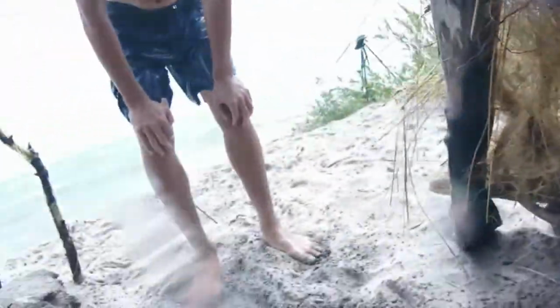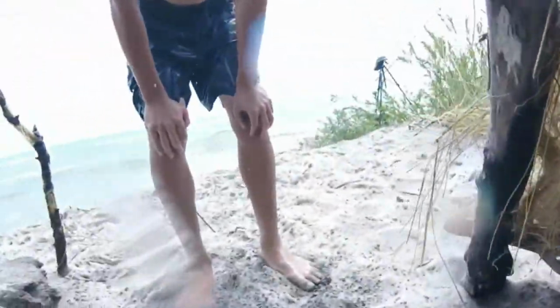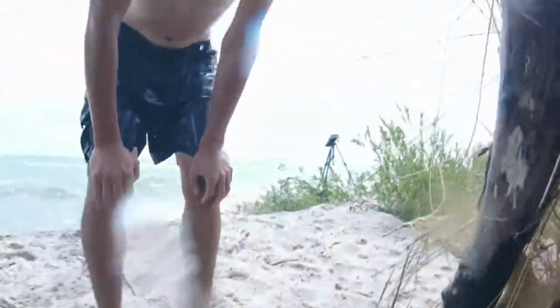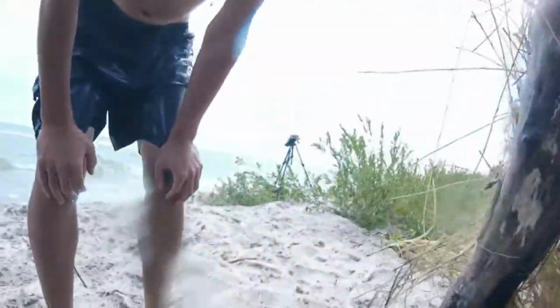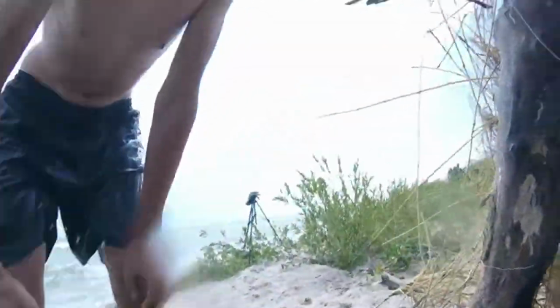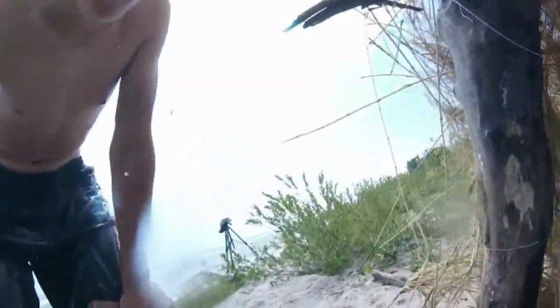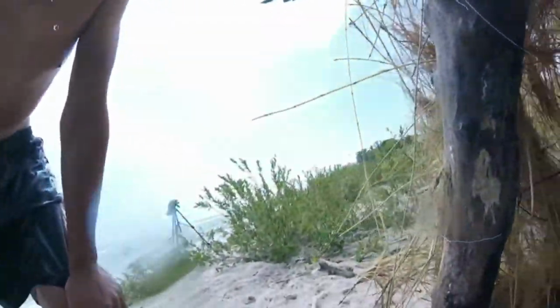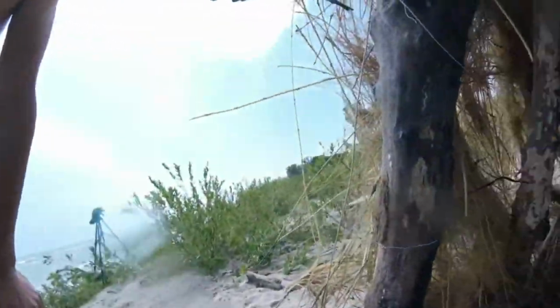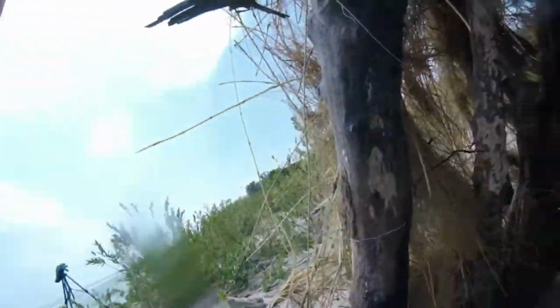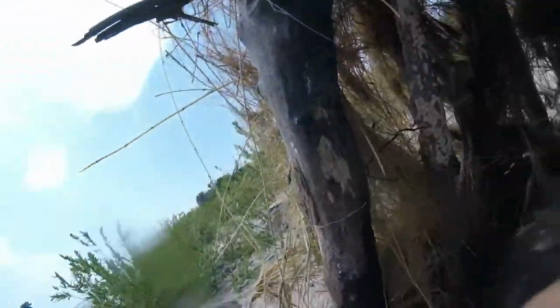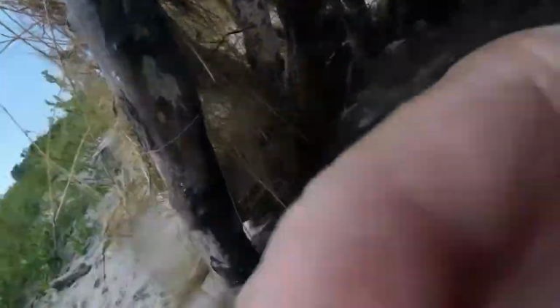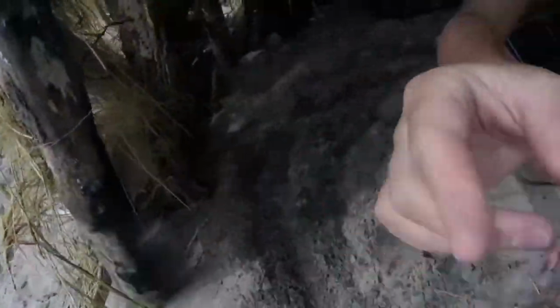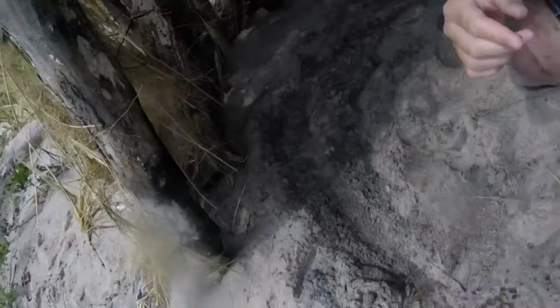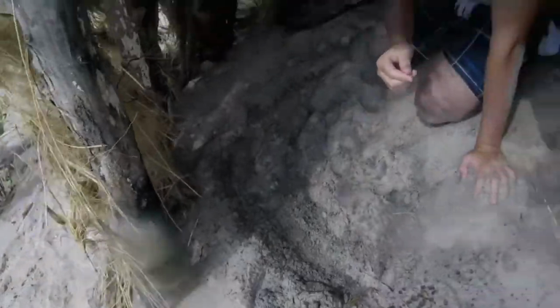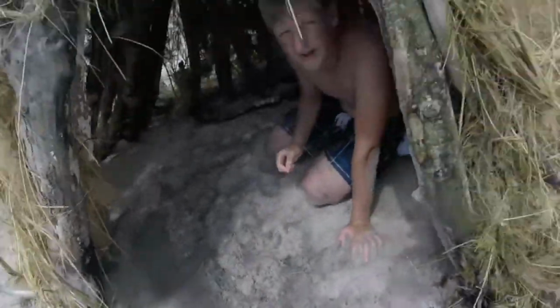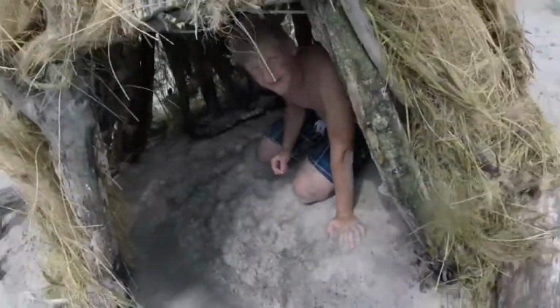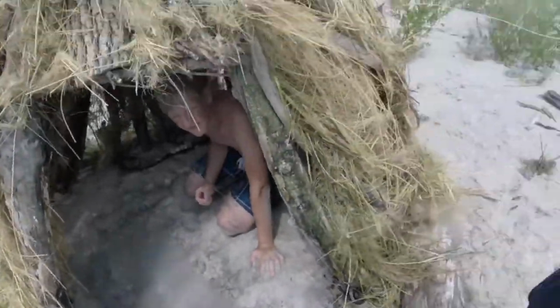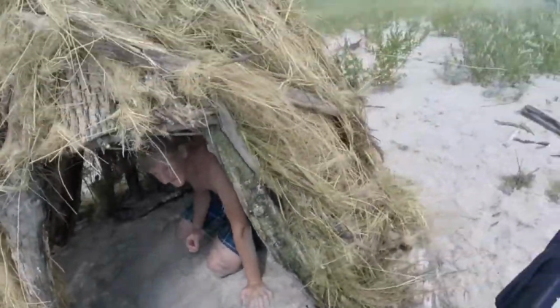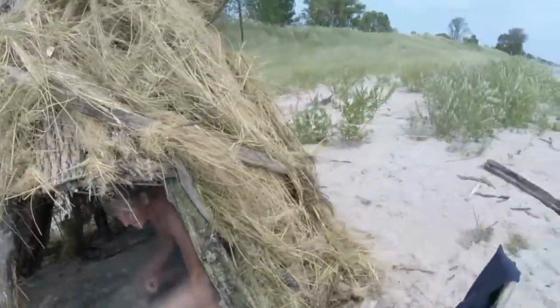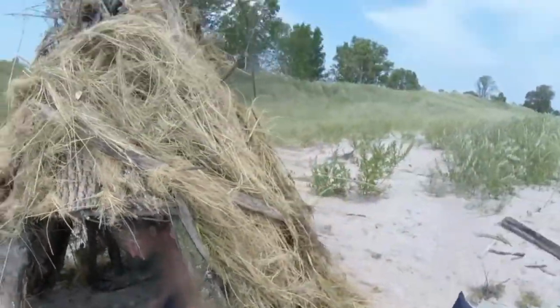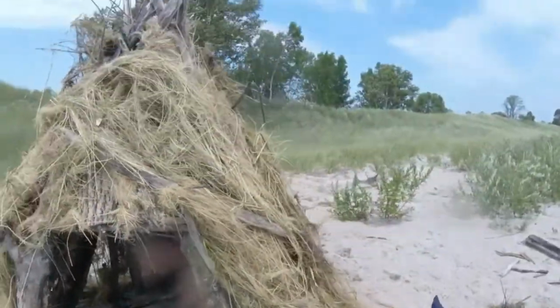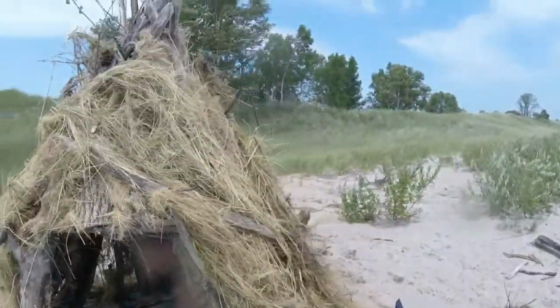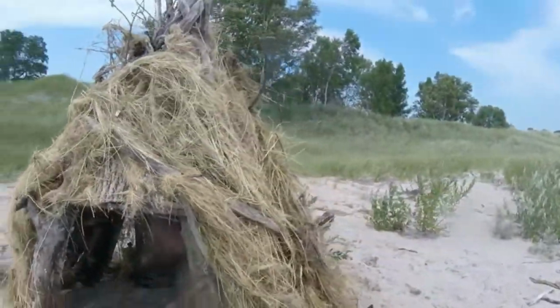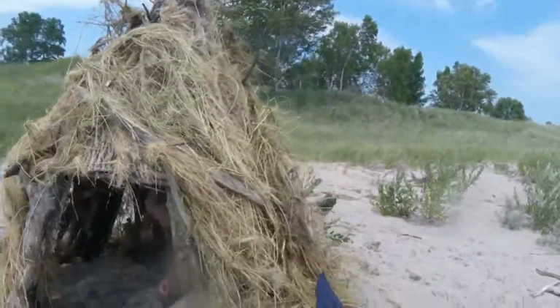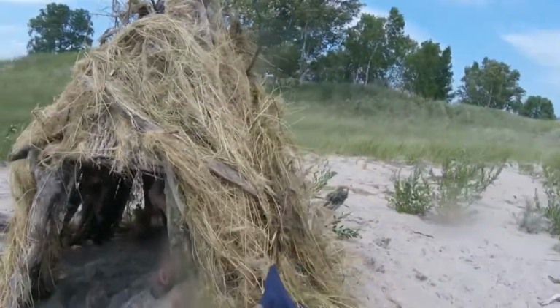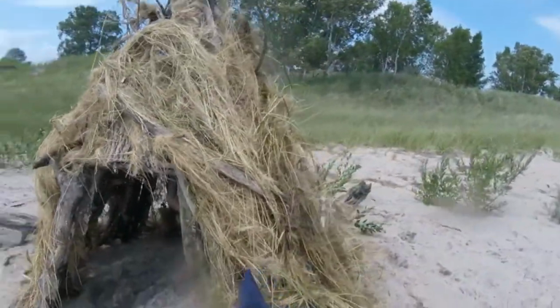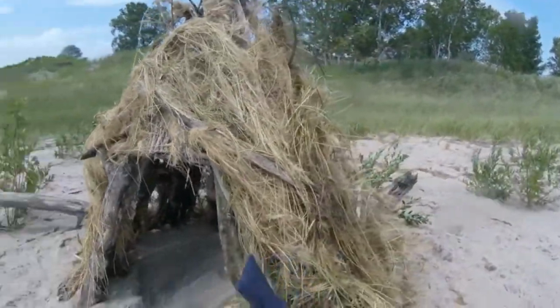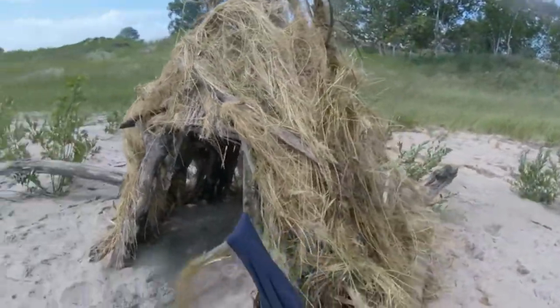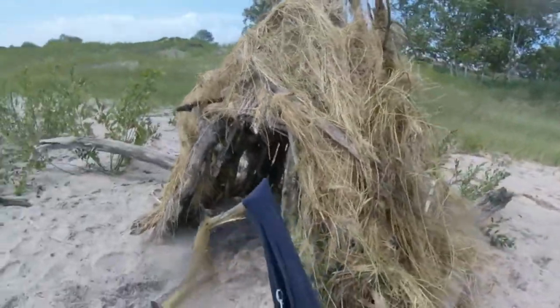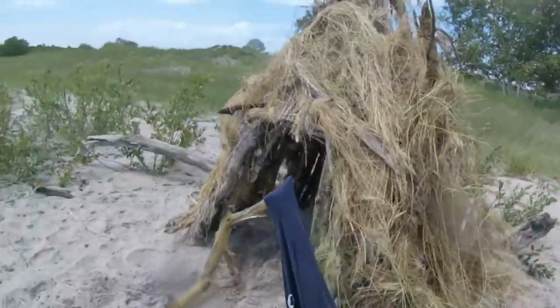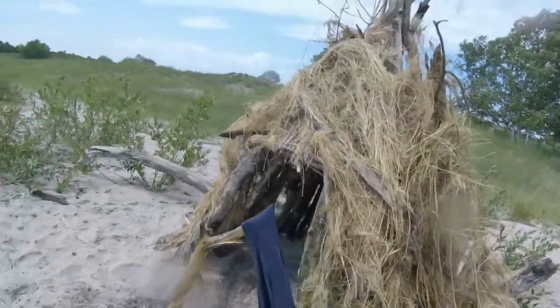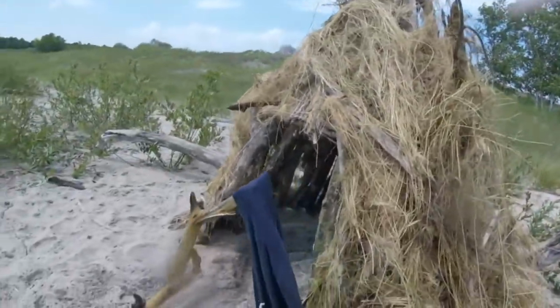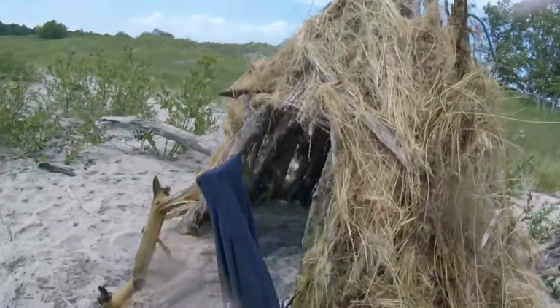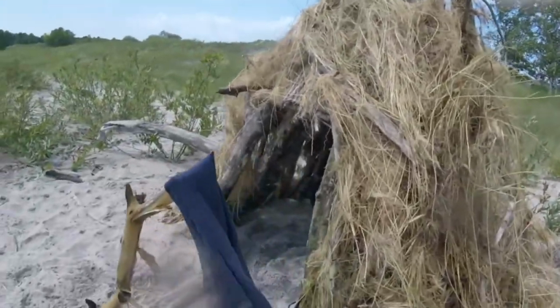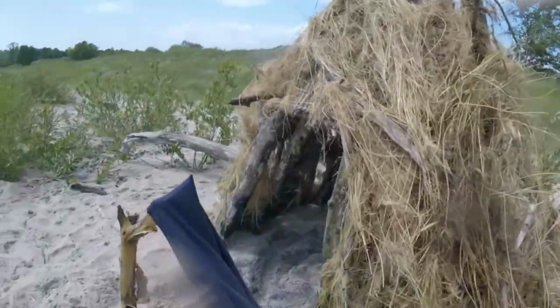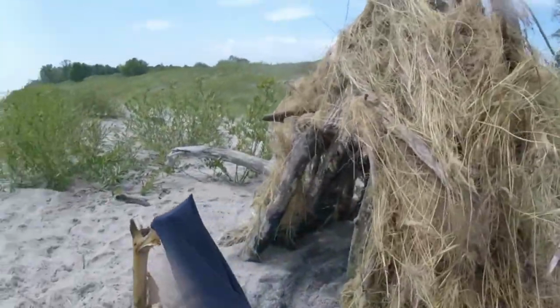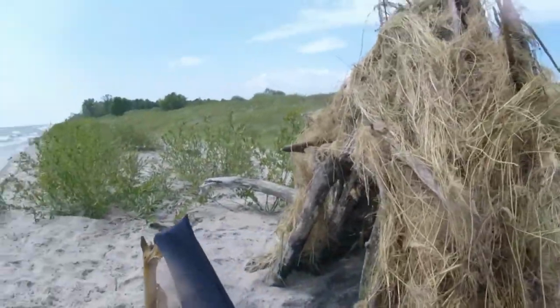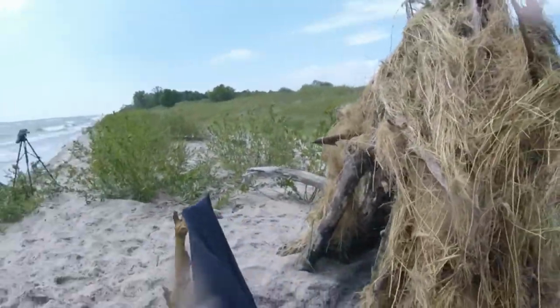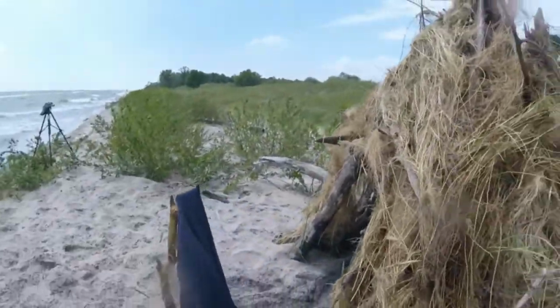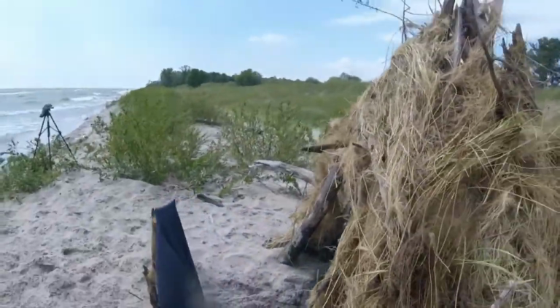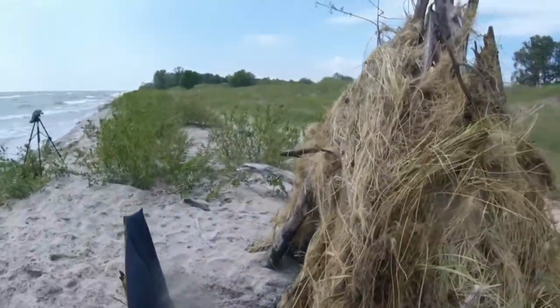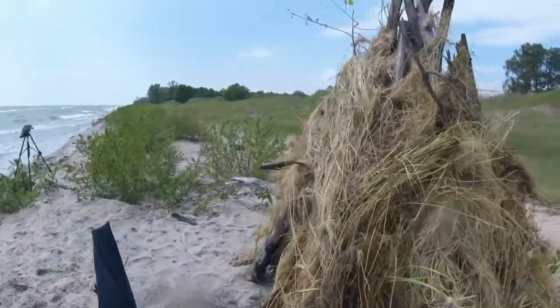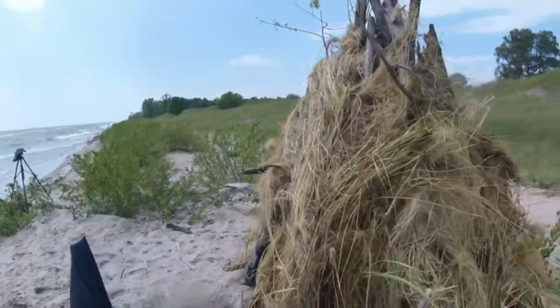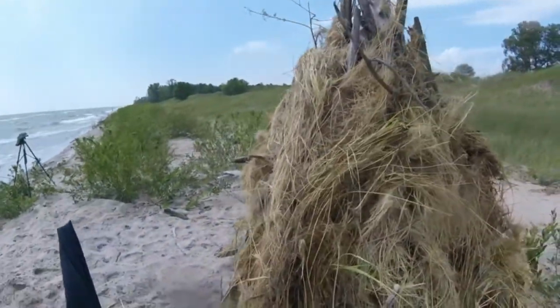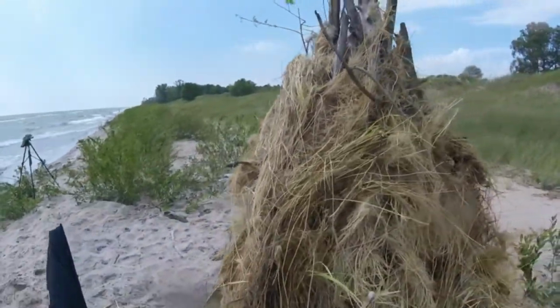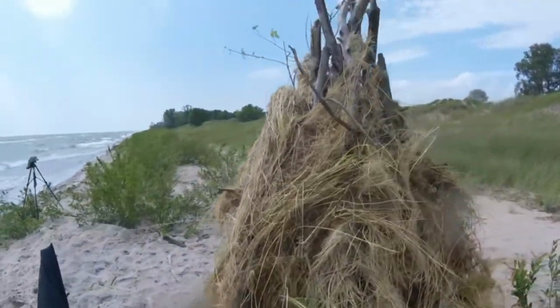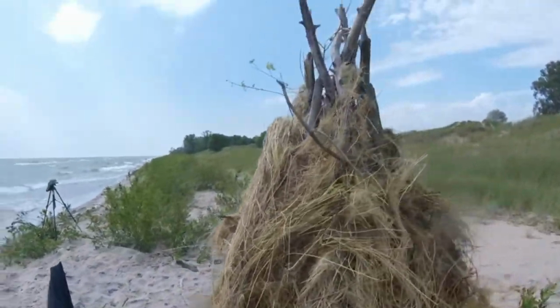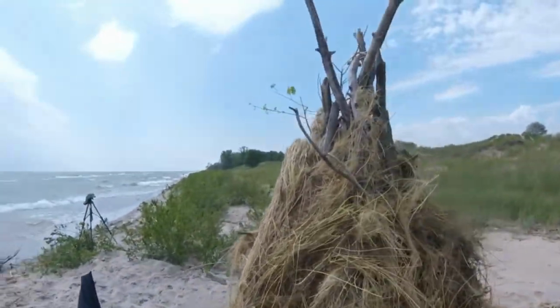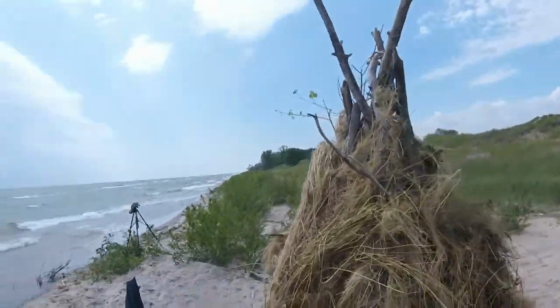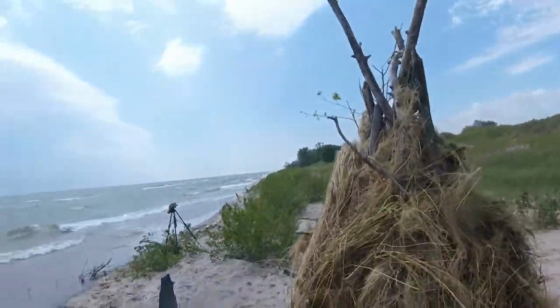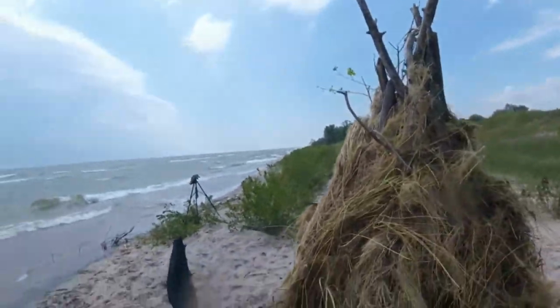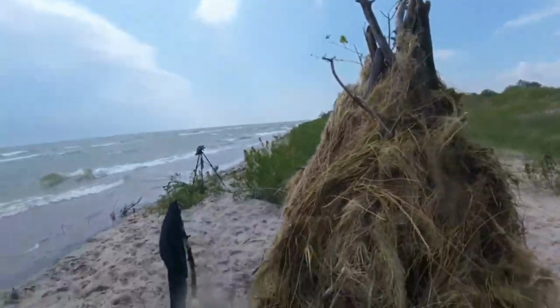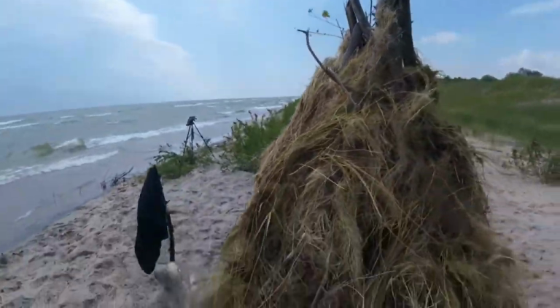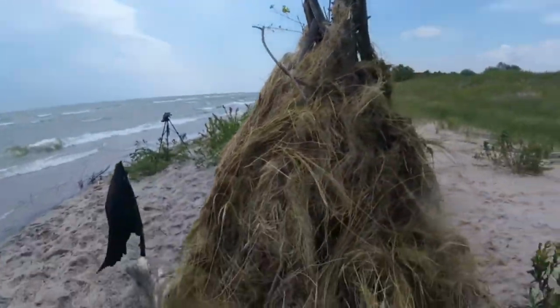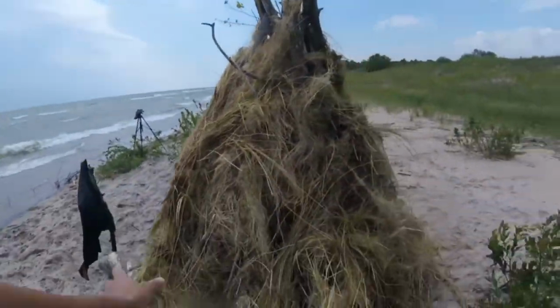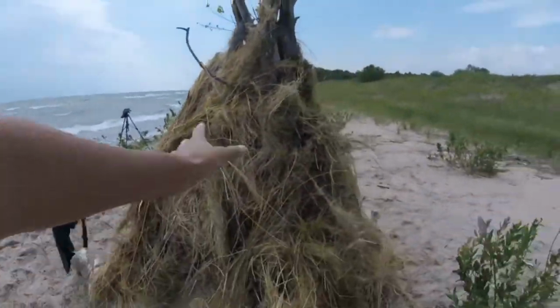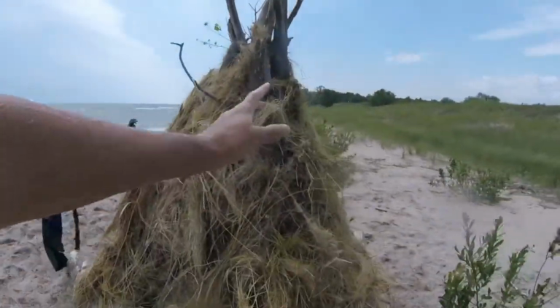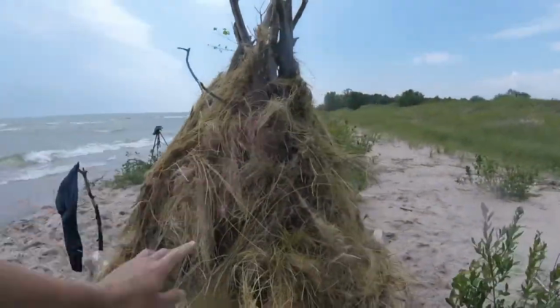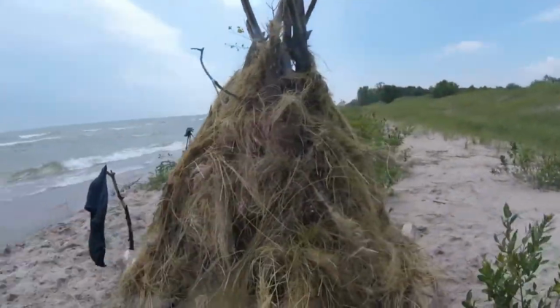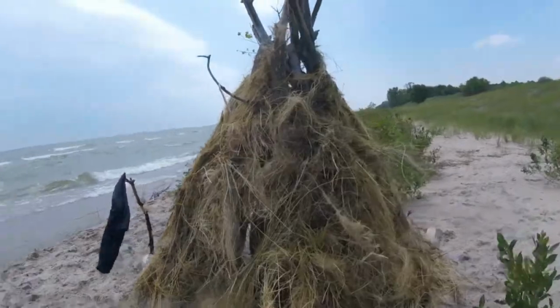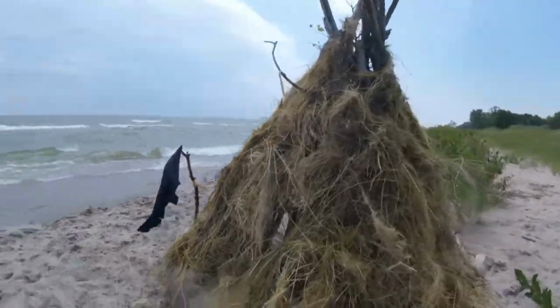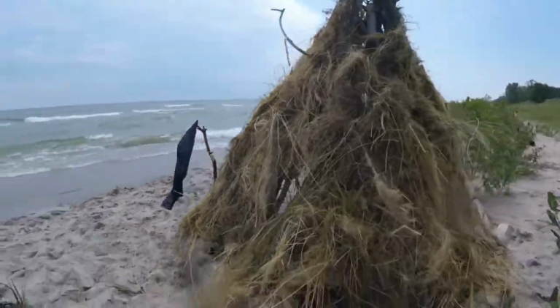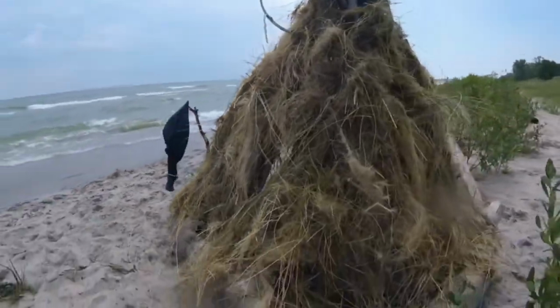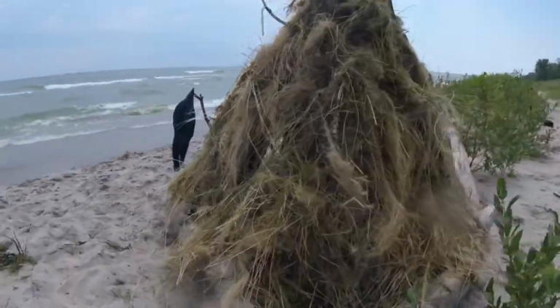Jerome is going to show you around the hut. We got our flag here — it's actually just a drying shirt. Good thatch job.